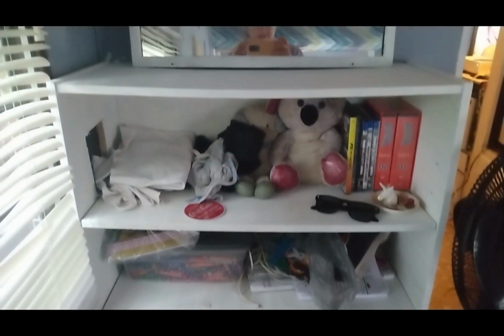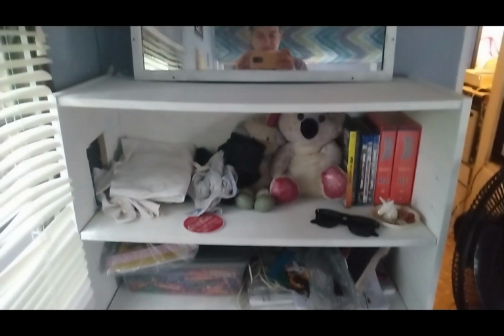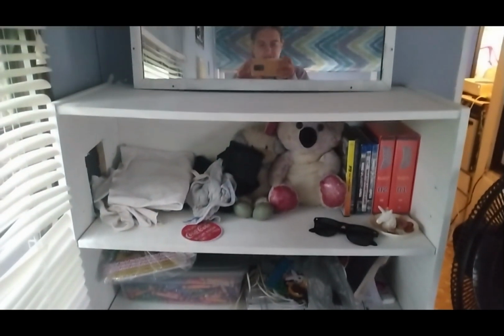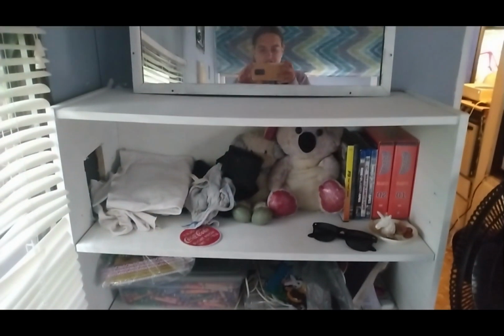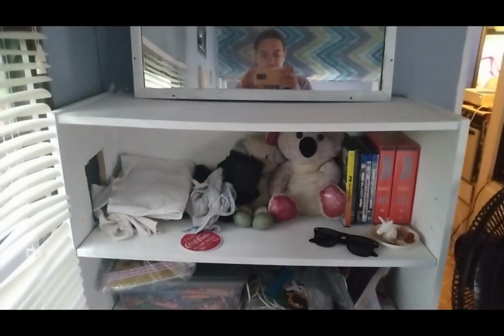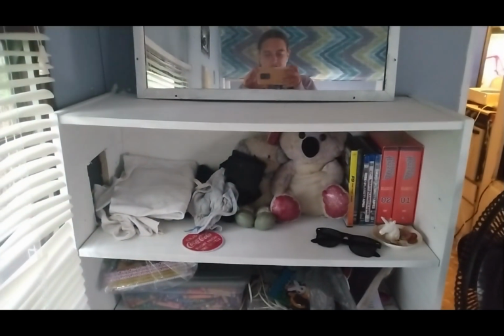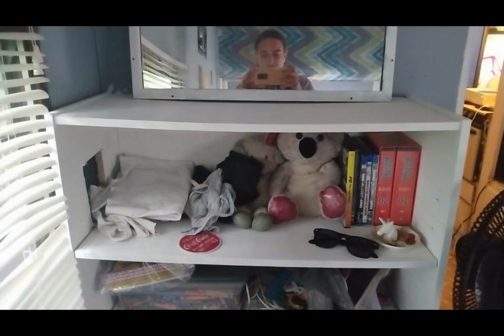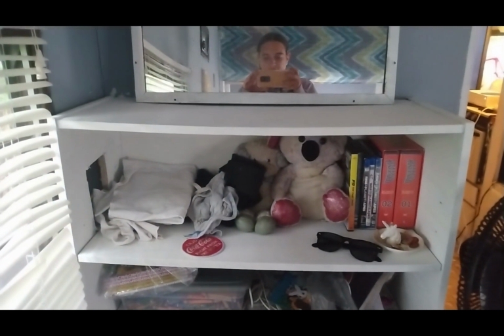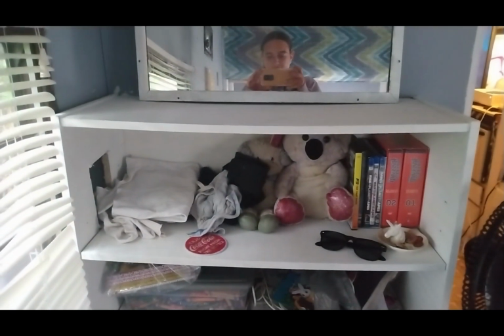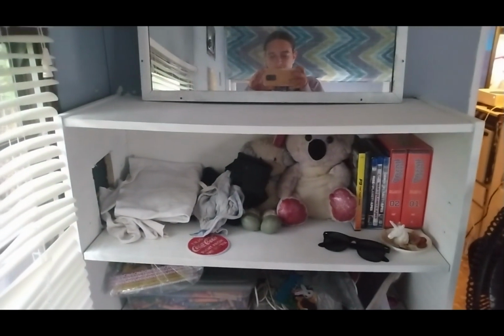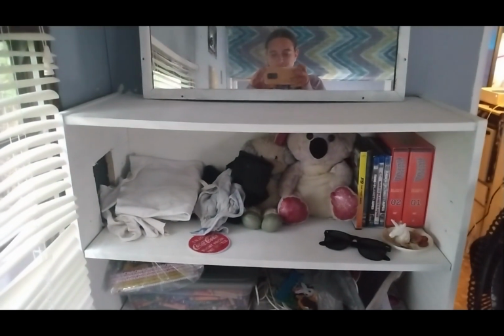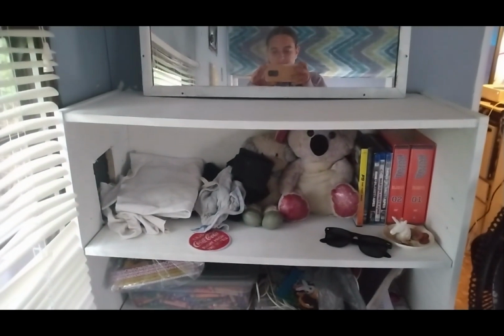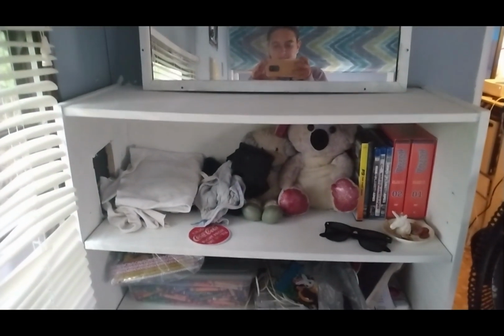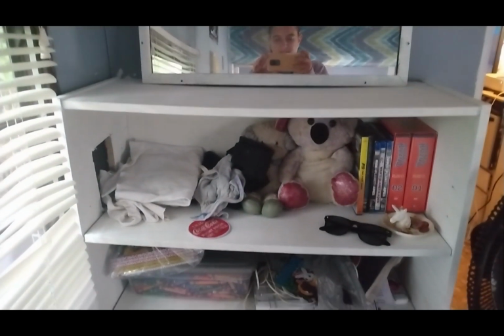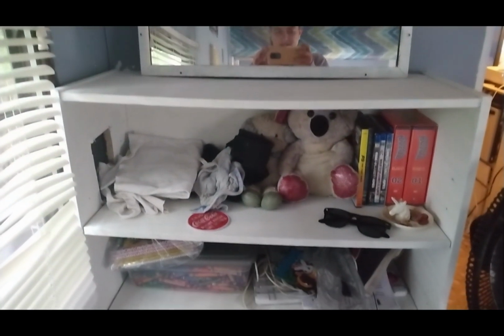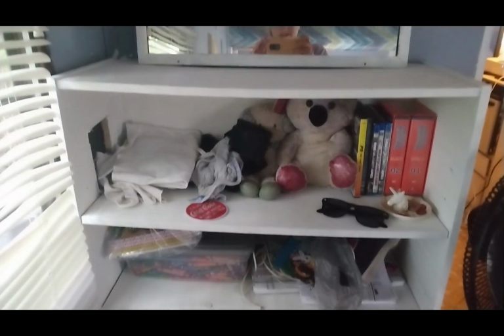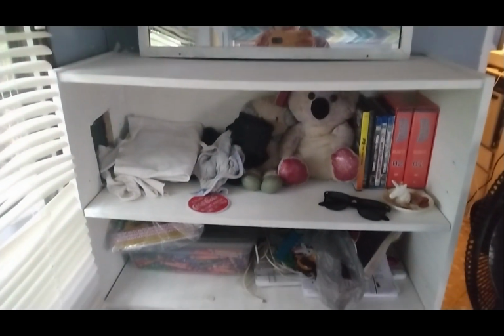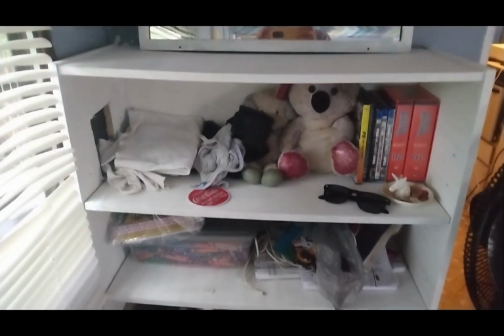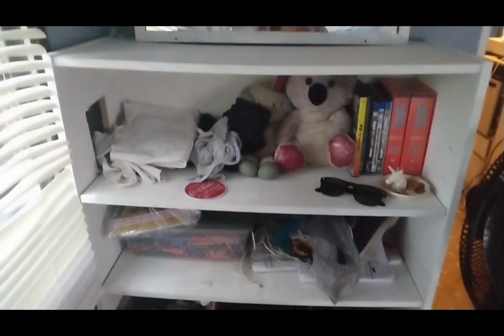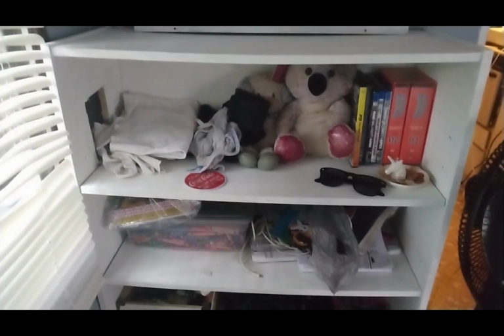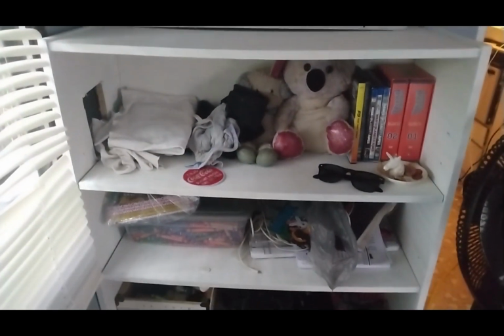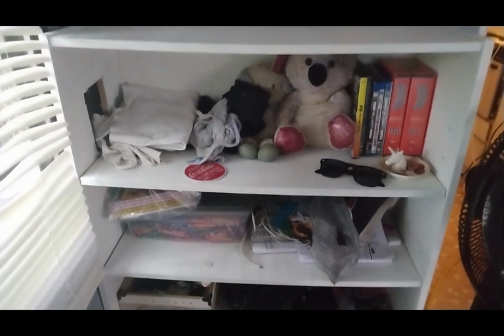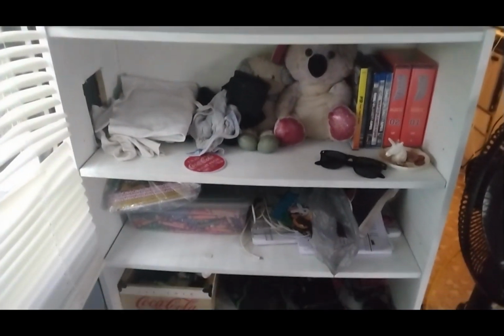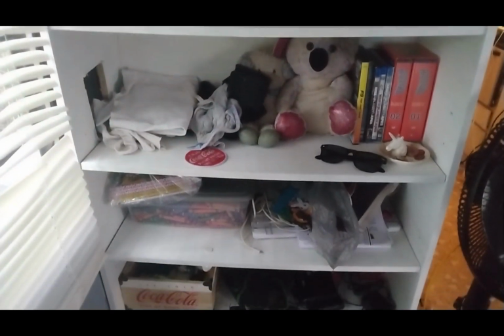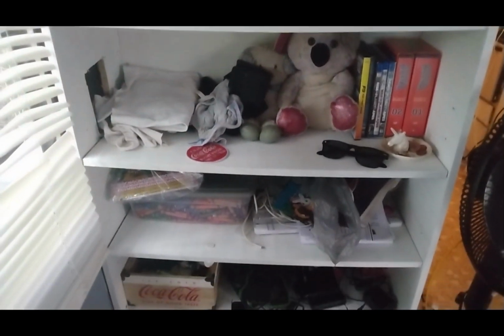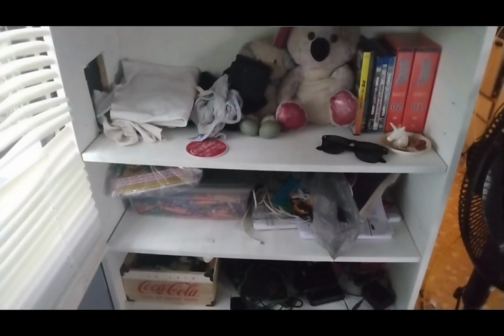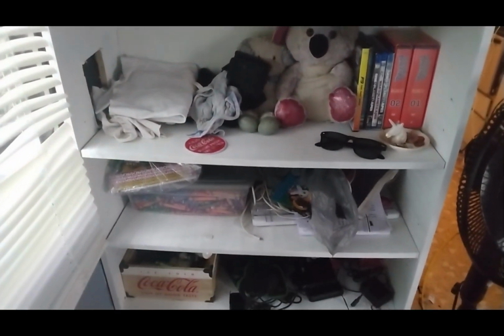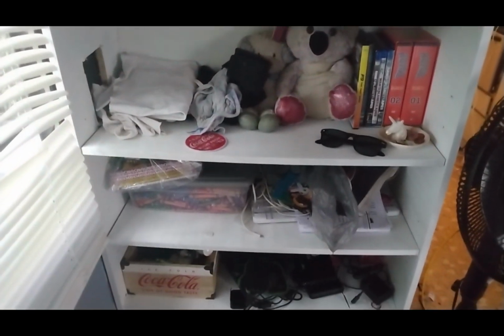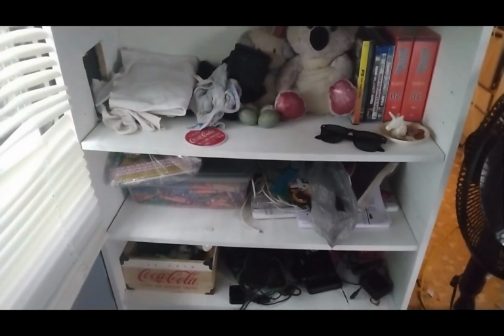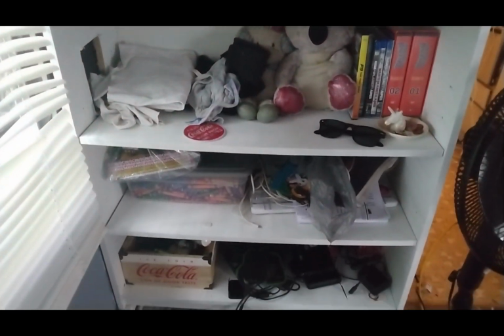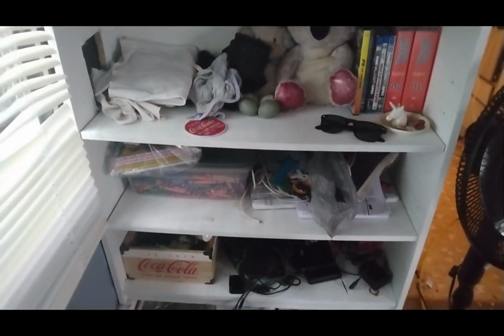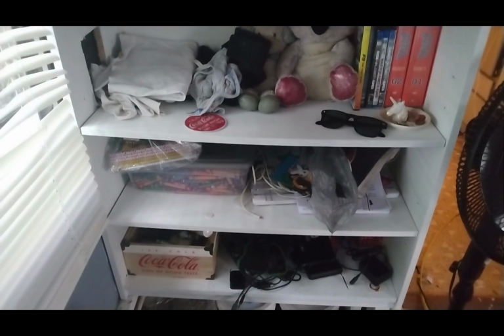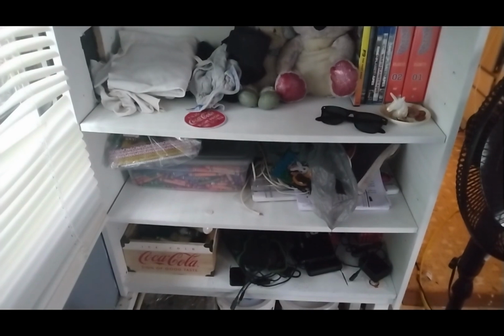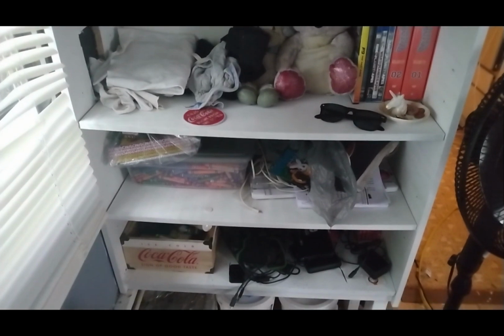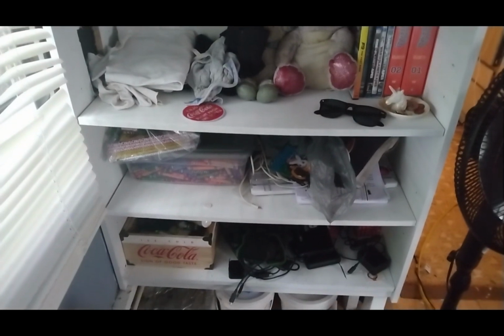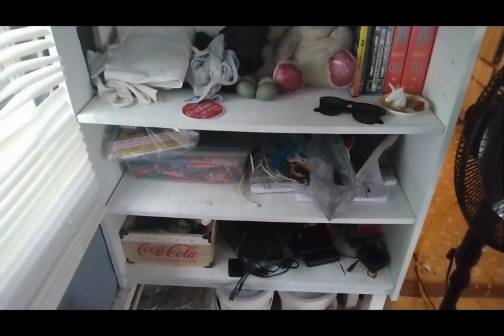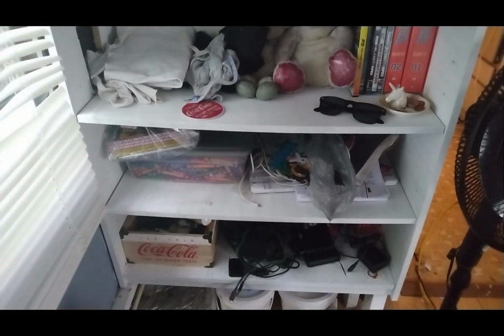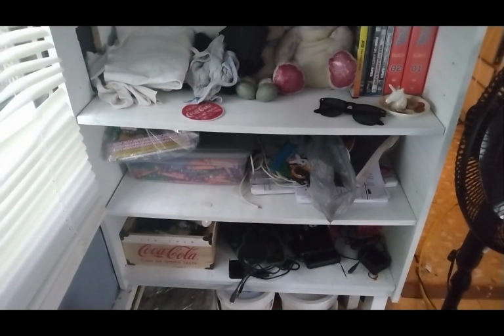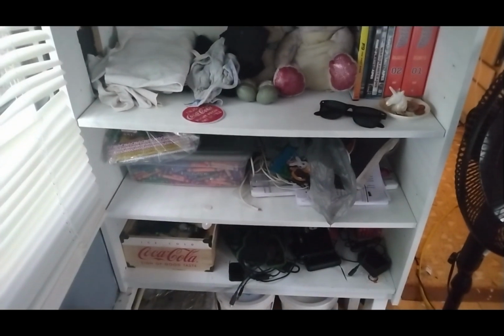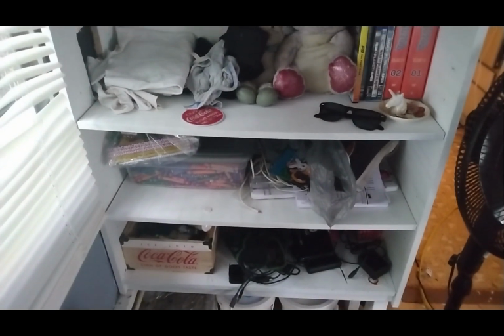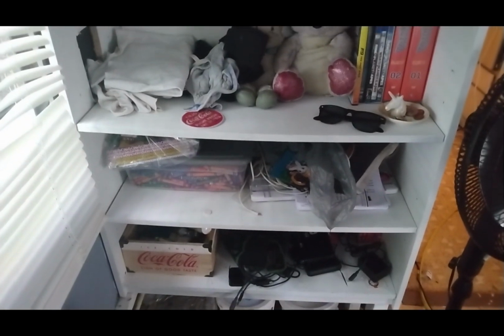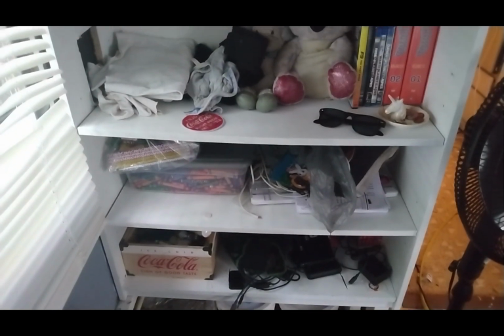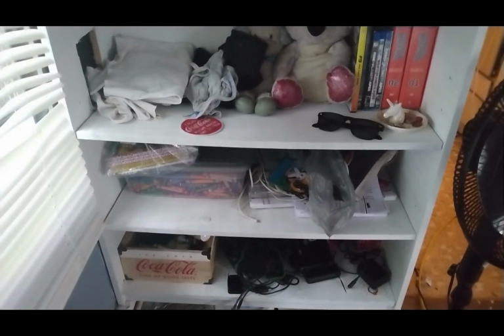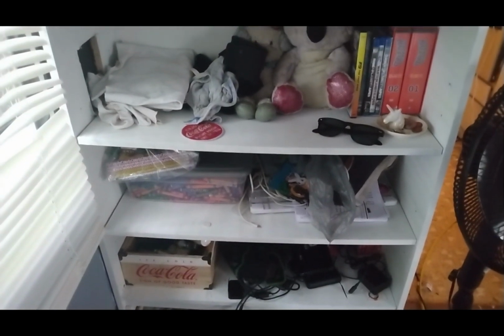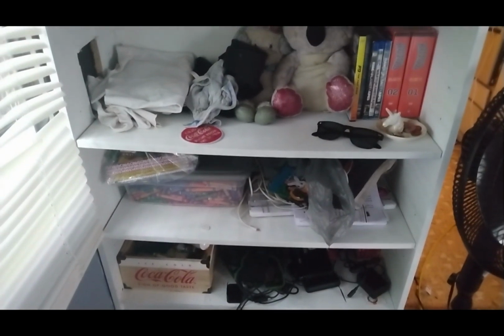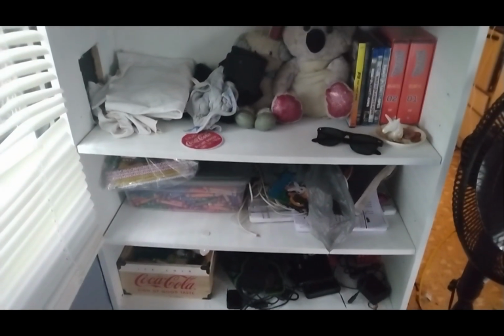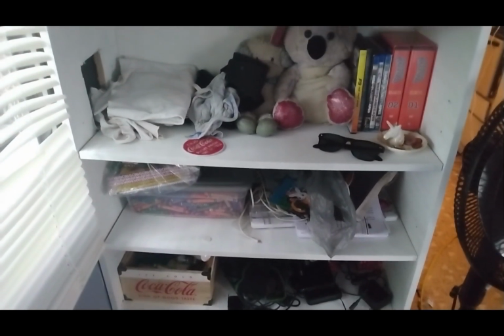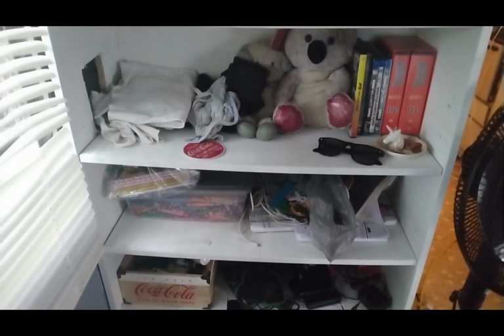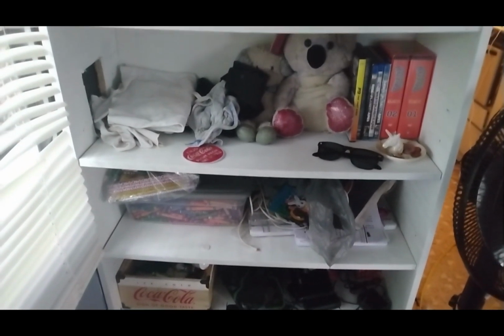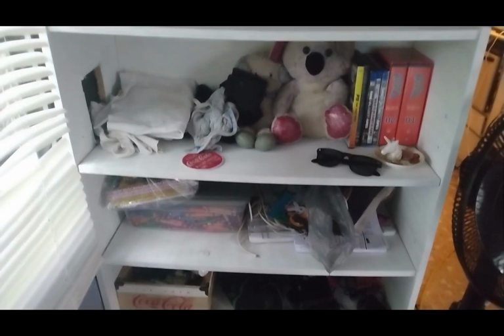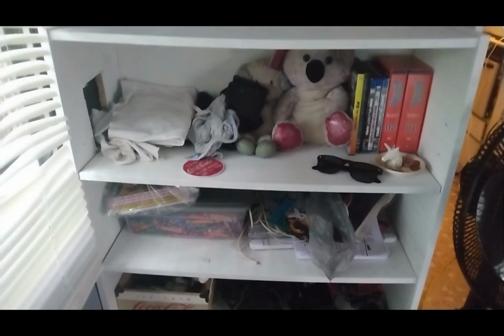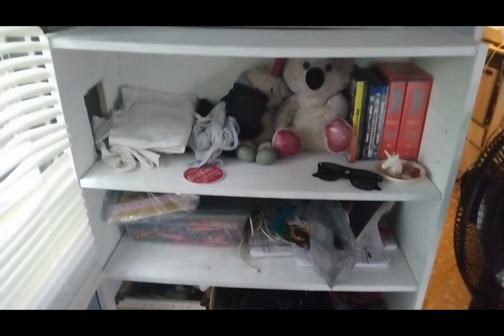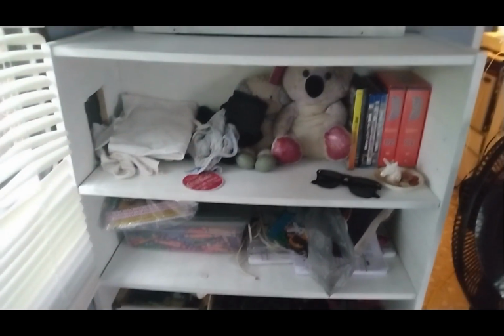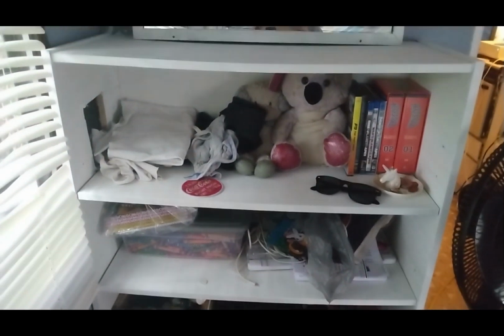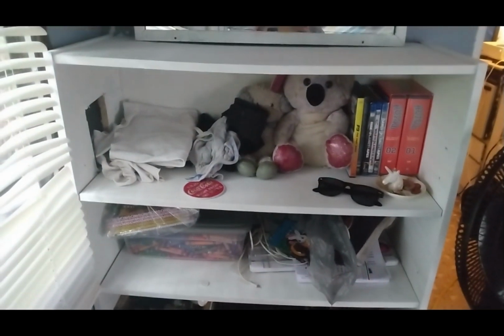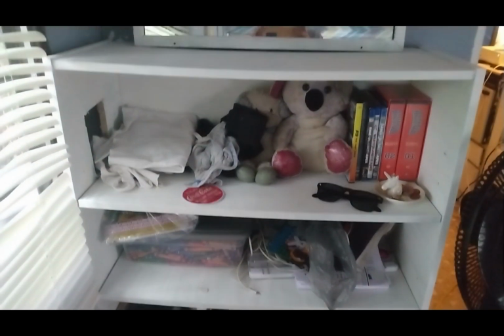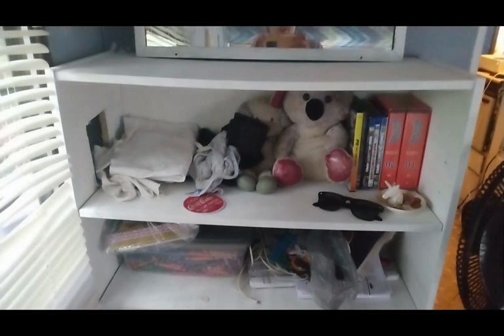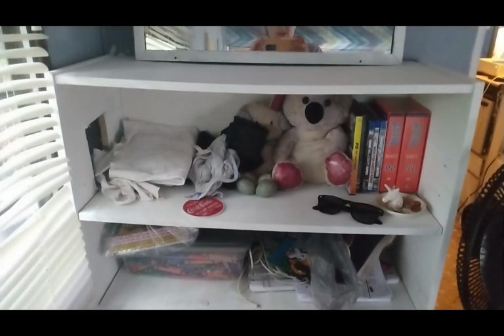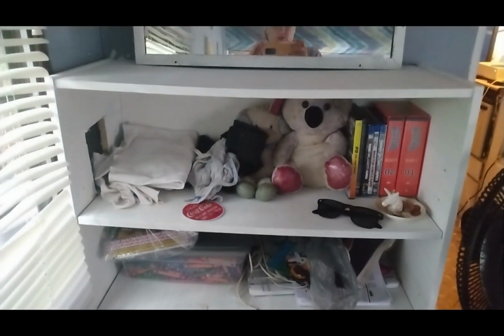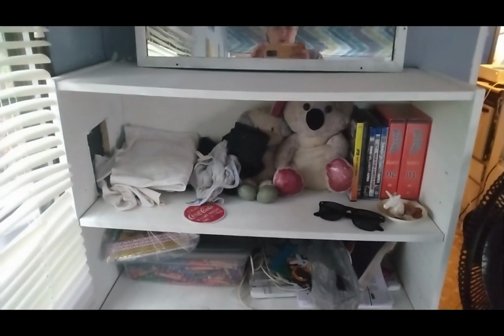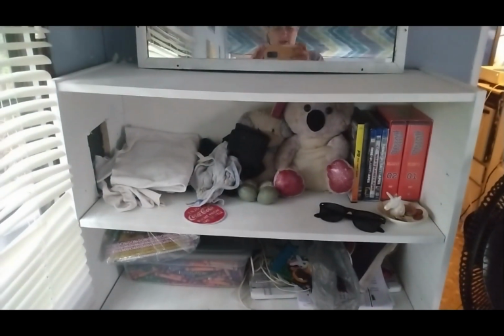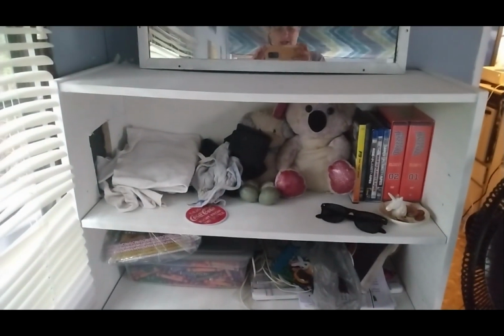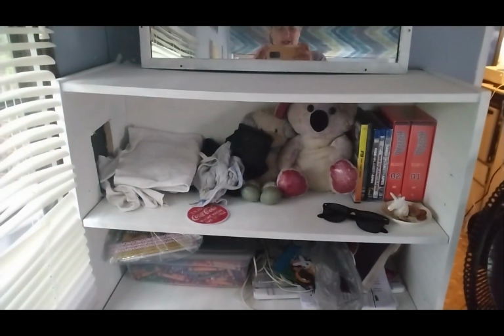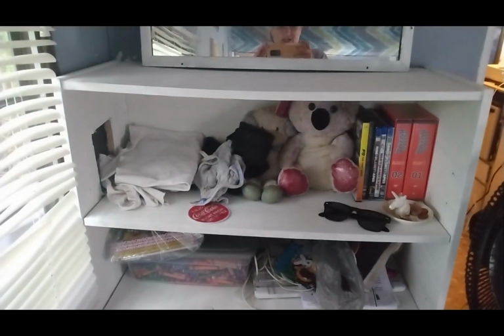This shelf was built into the camper. Right now I have some stuff in it until I figure out how to get everything organized.